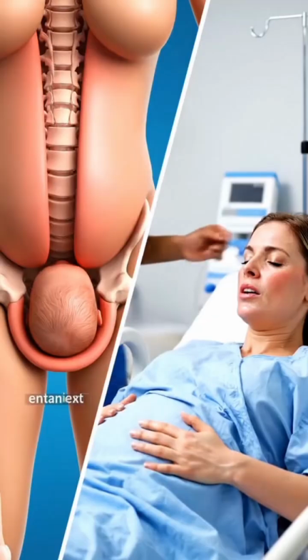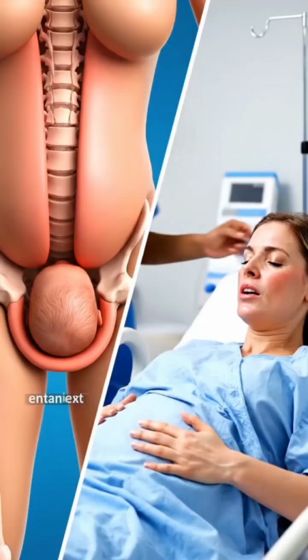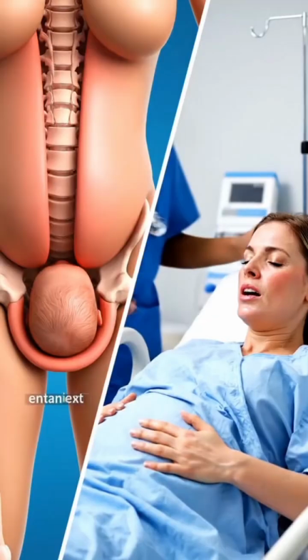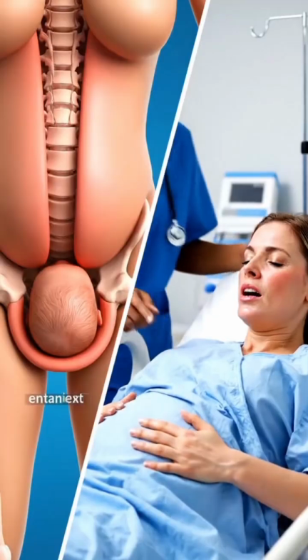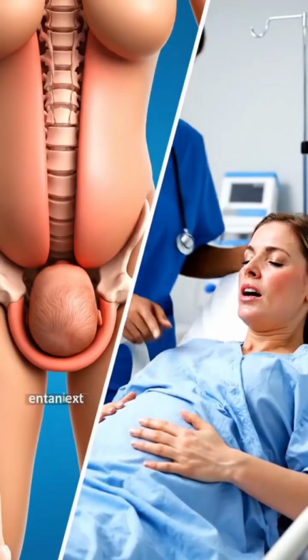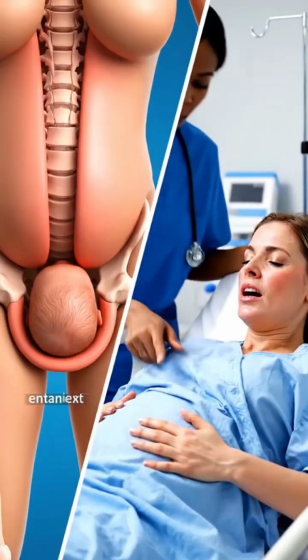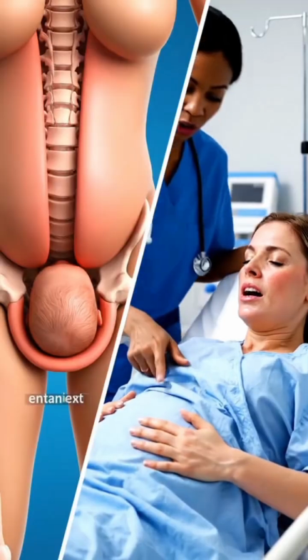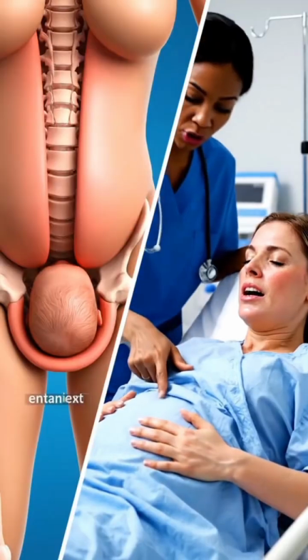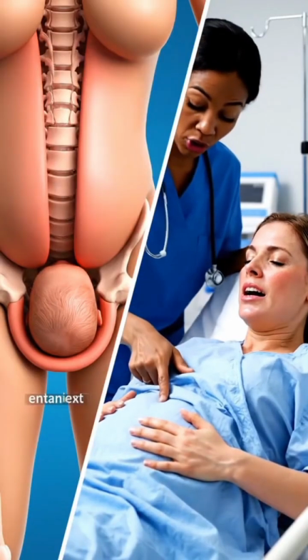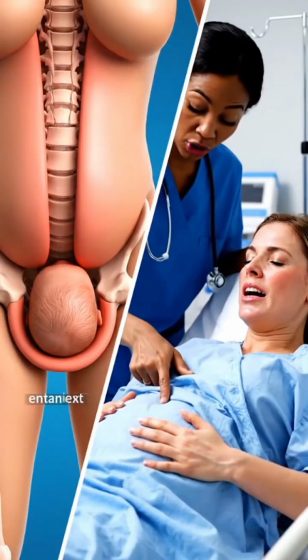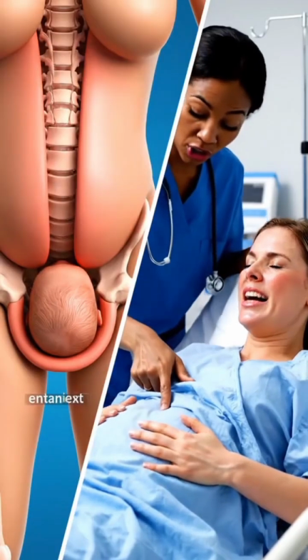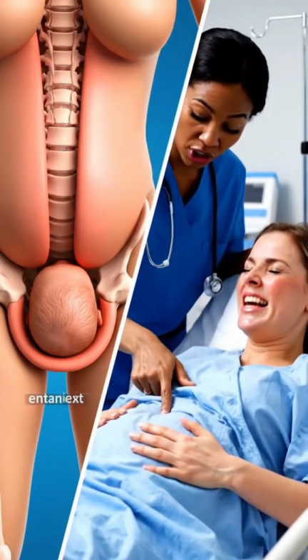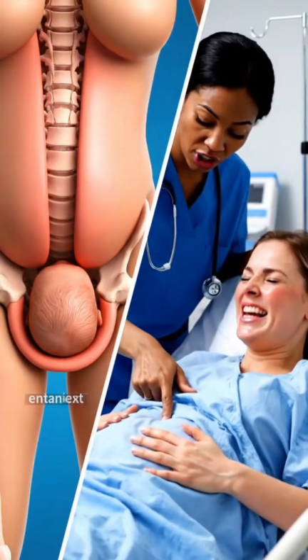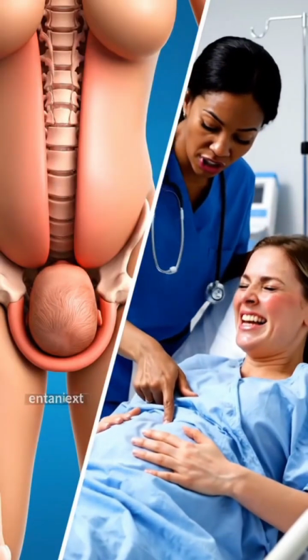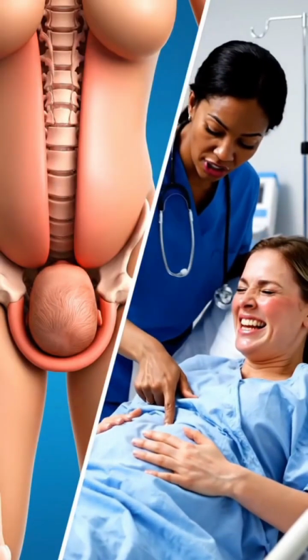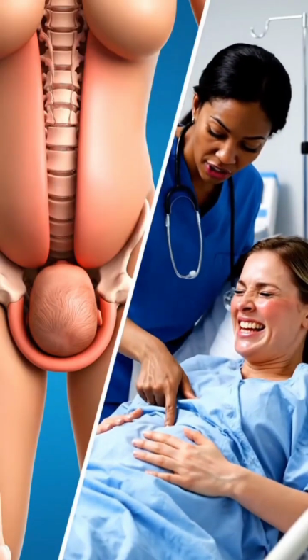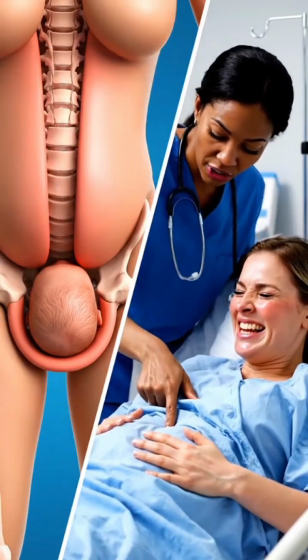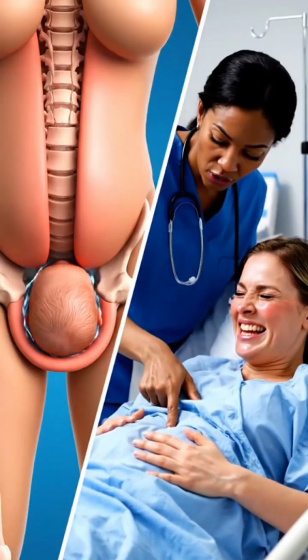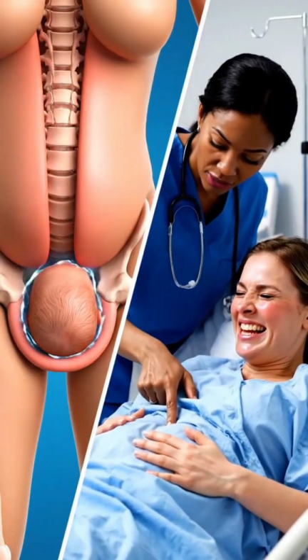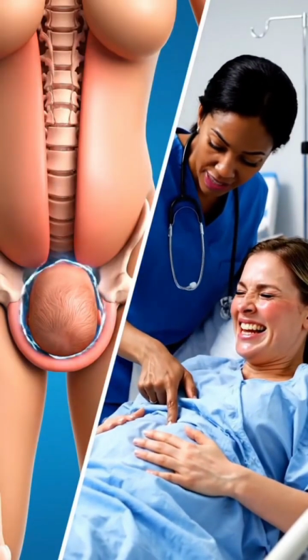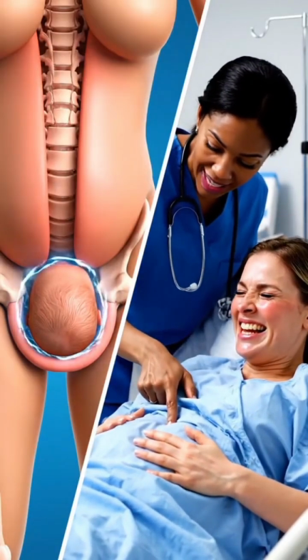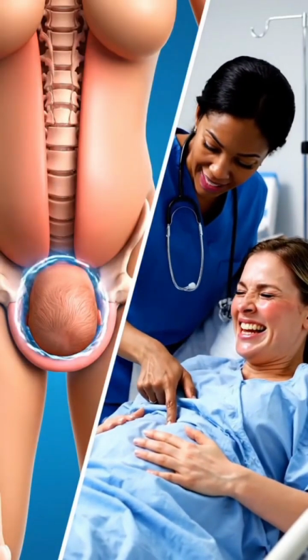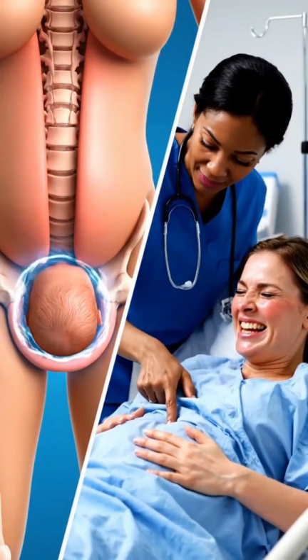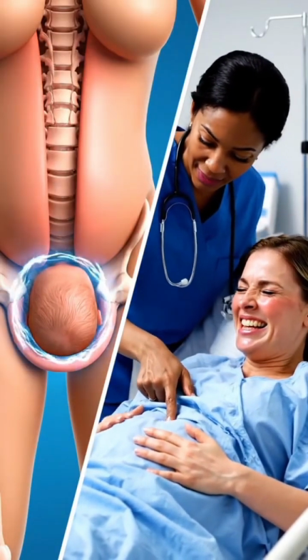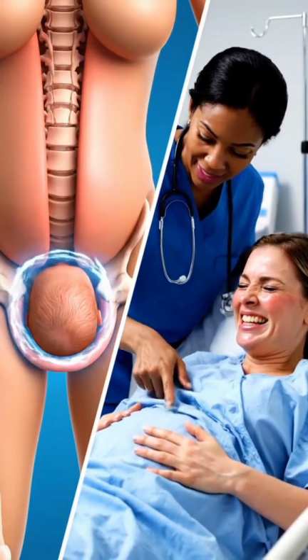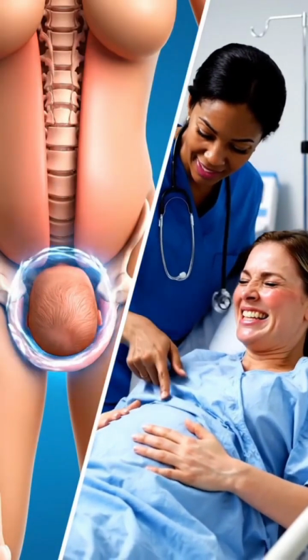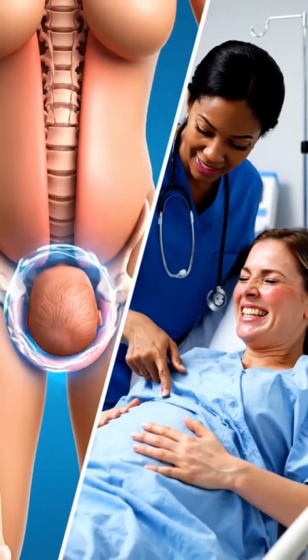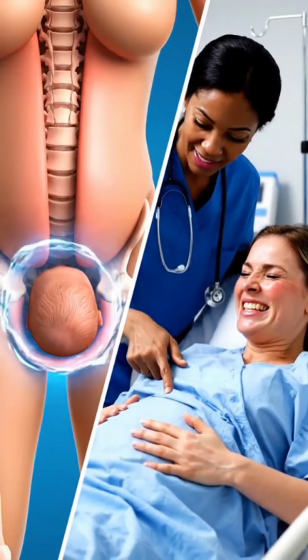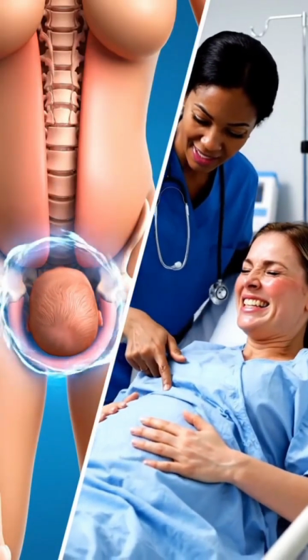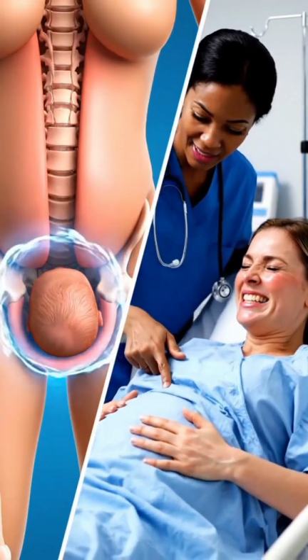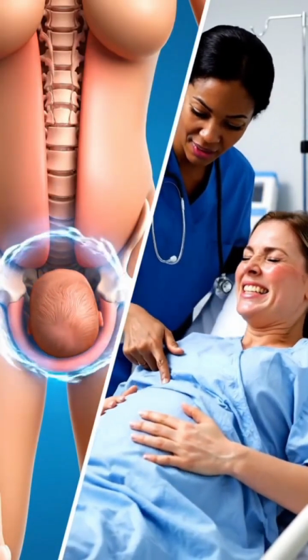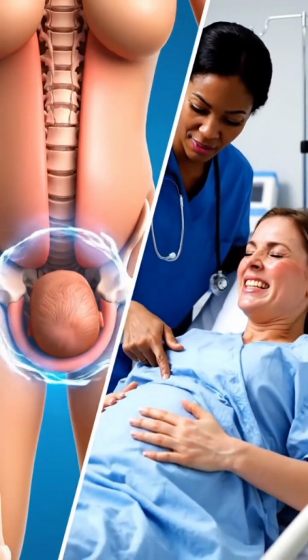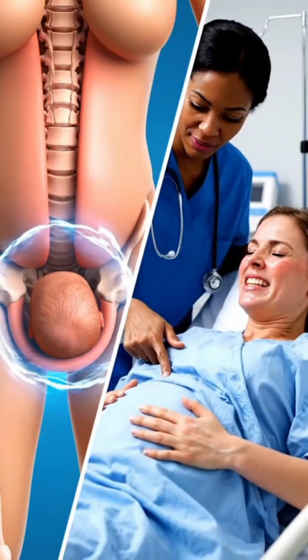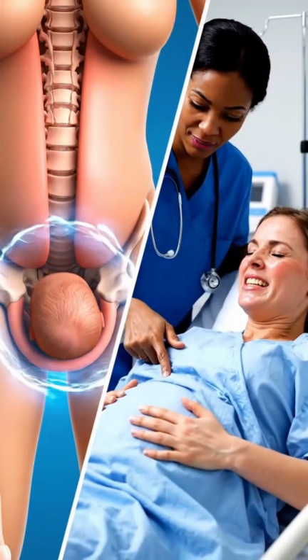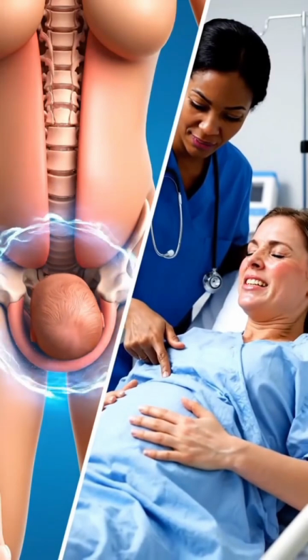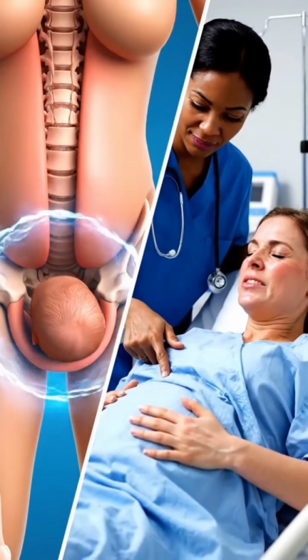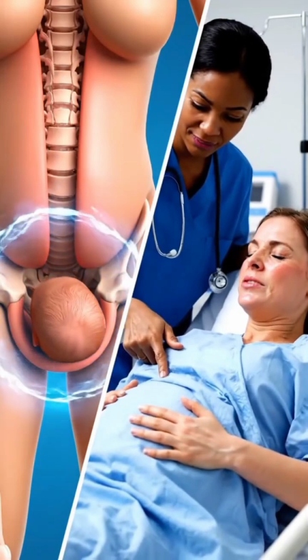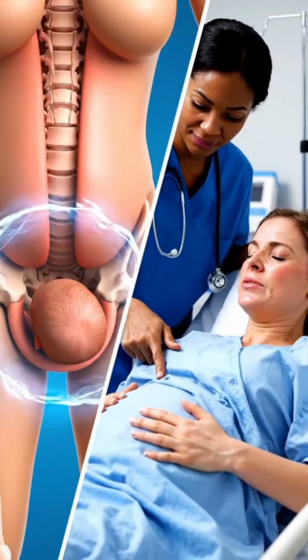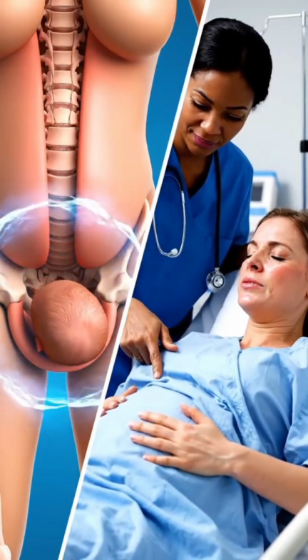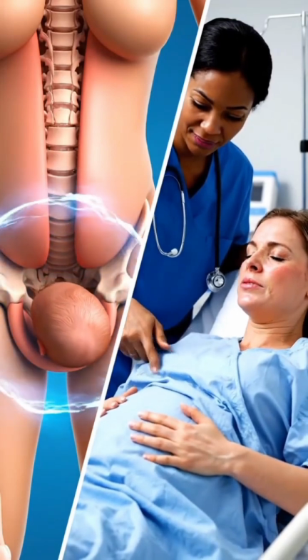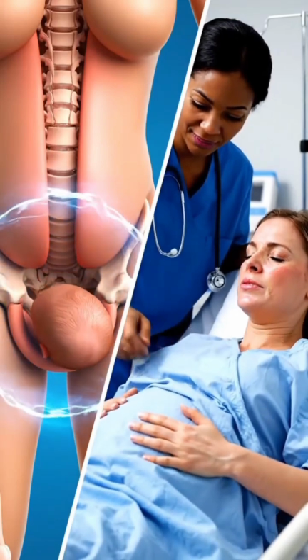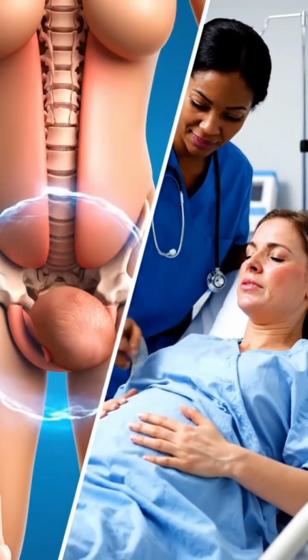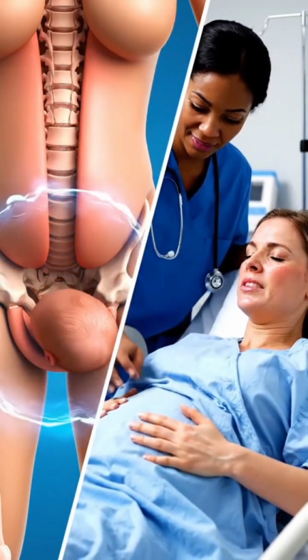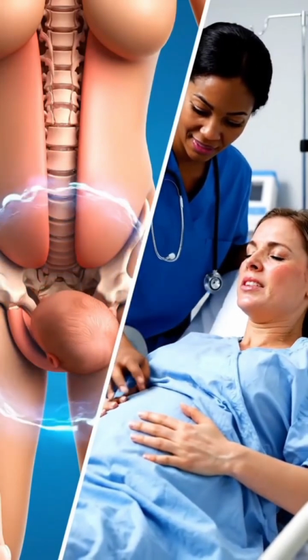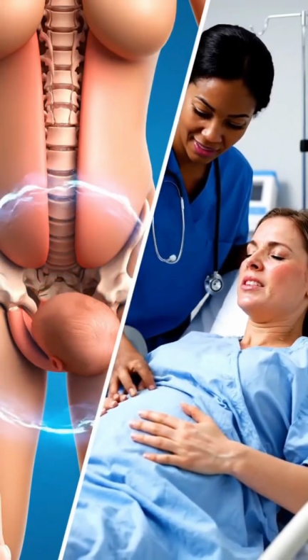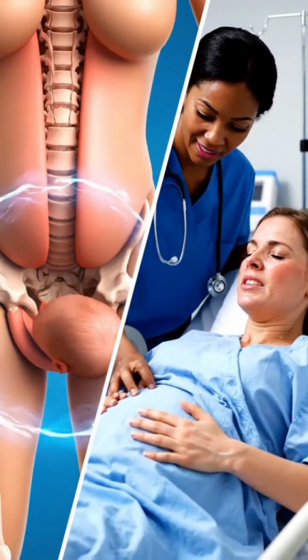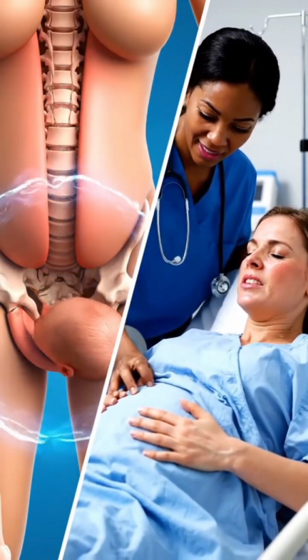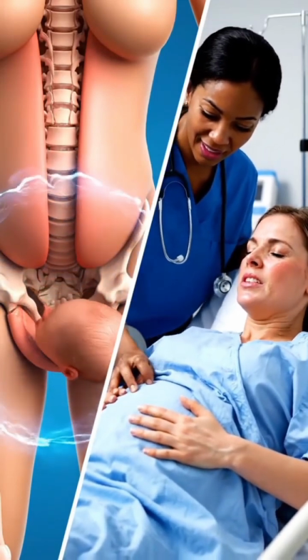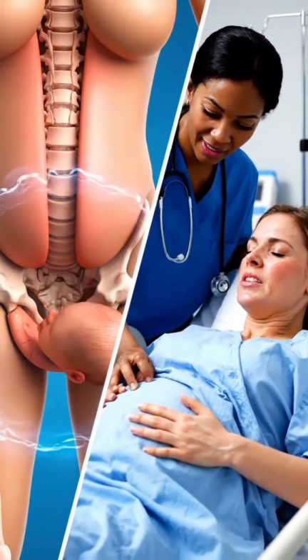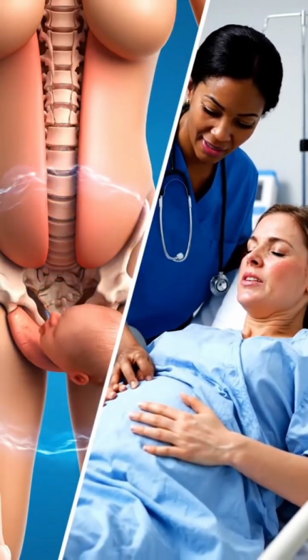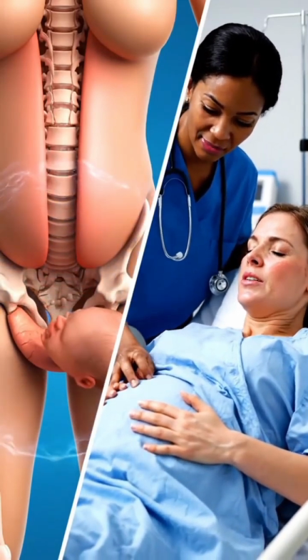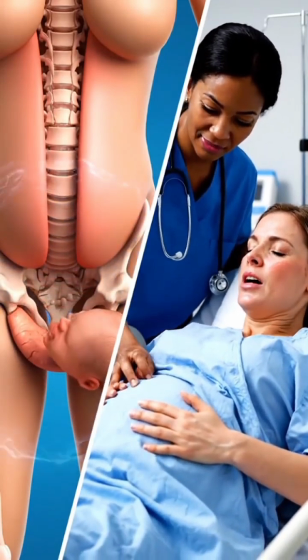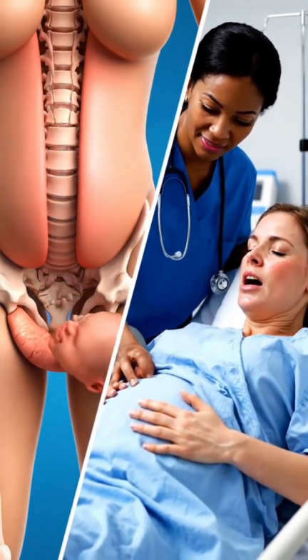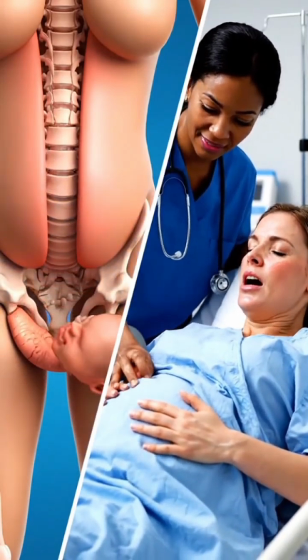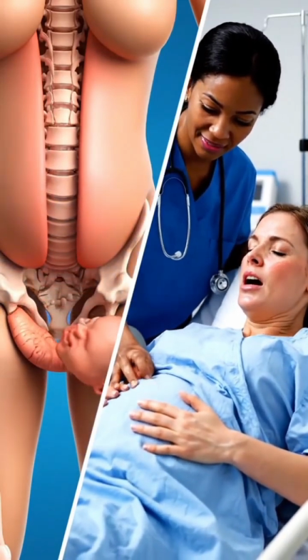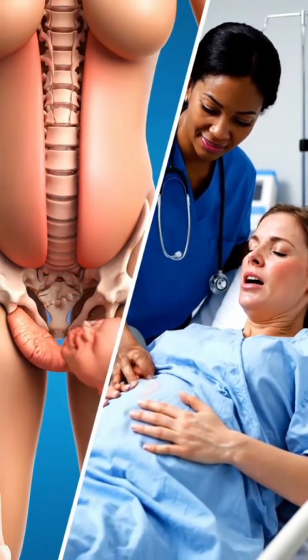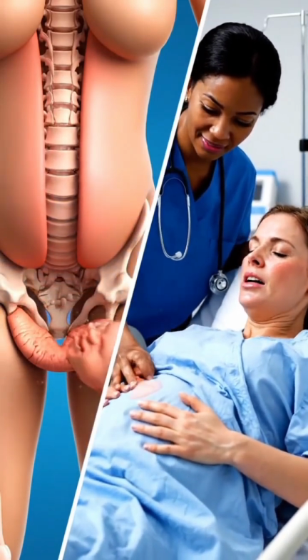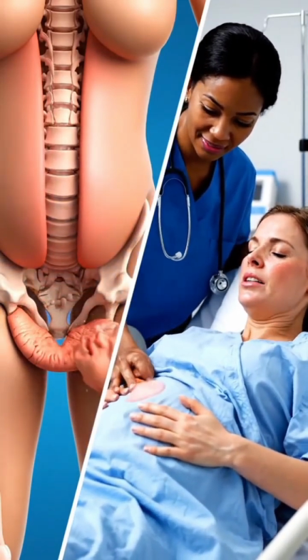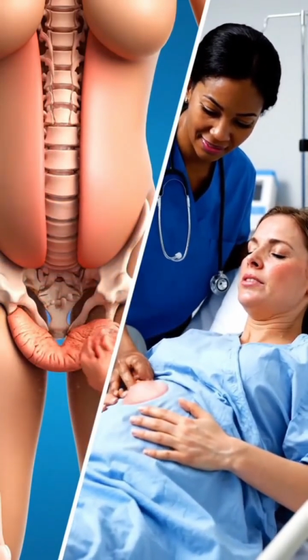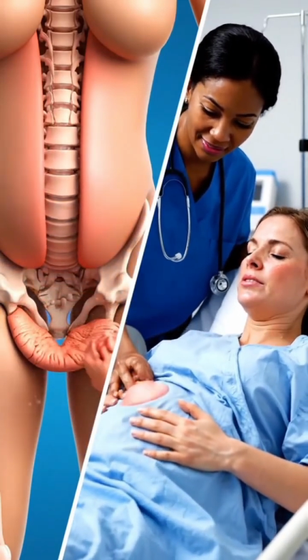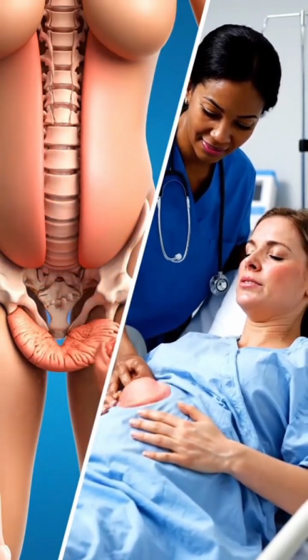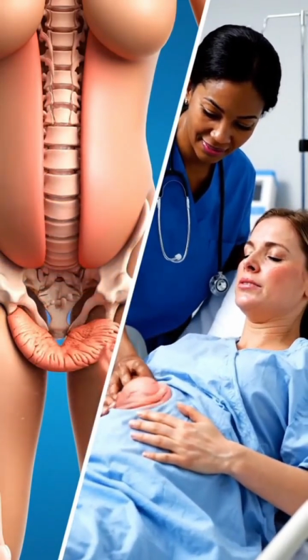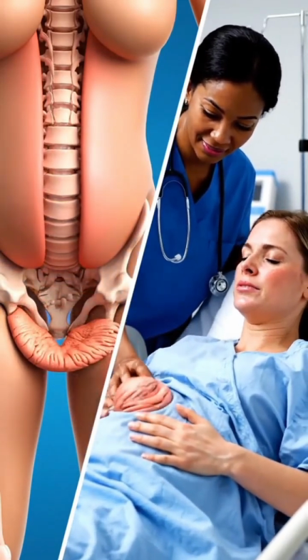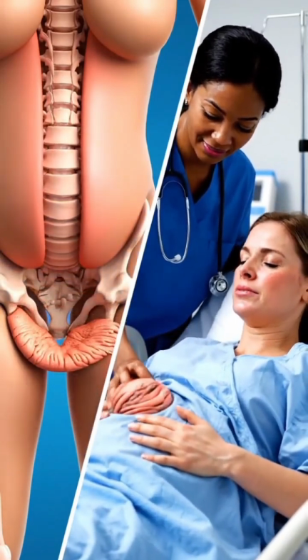The second stage starts with full dilatation. The baby moves through the birth canal, aided by maternal effort and uterine force.